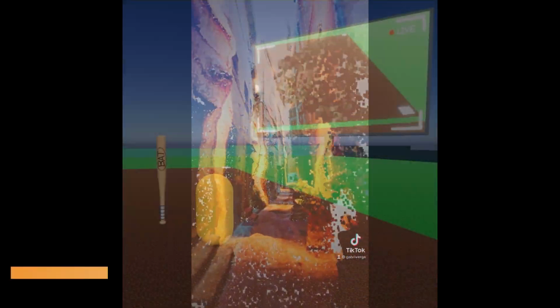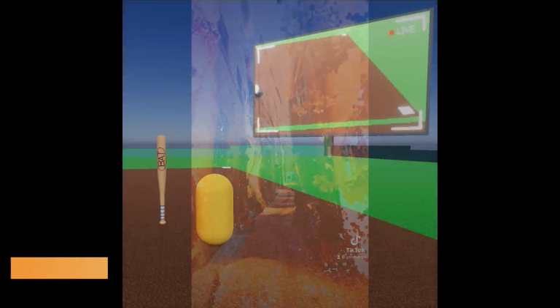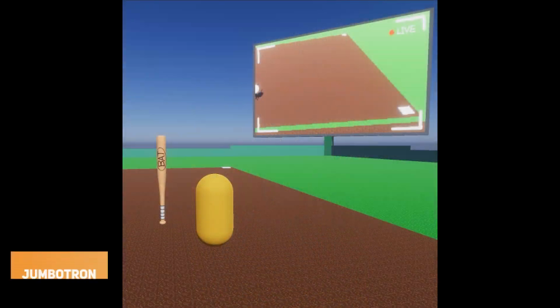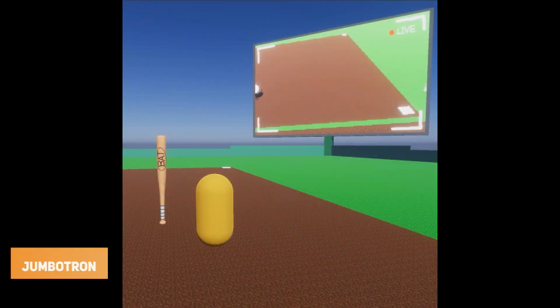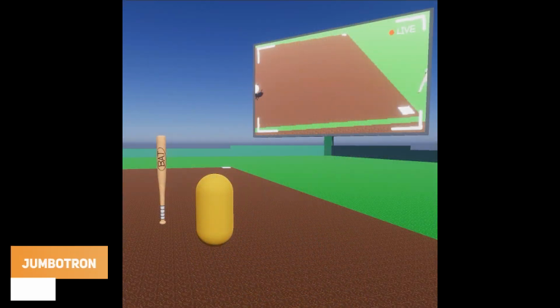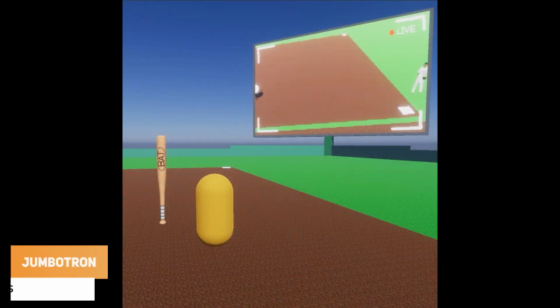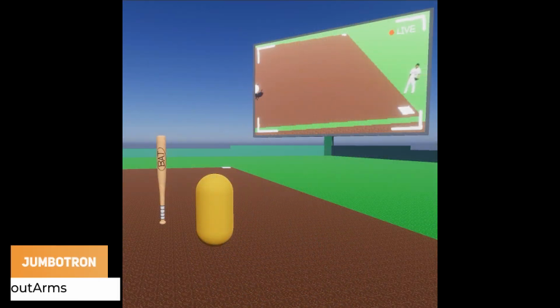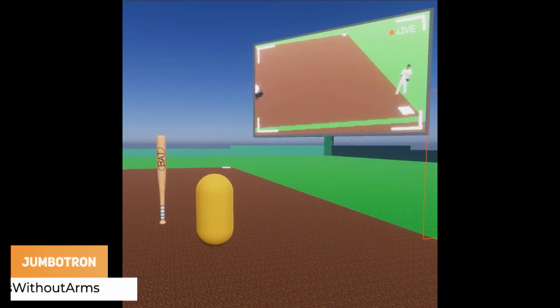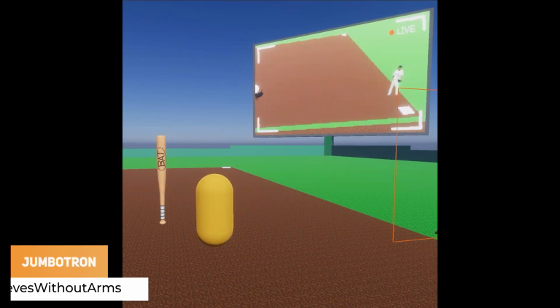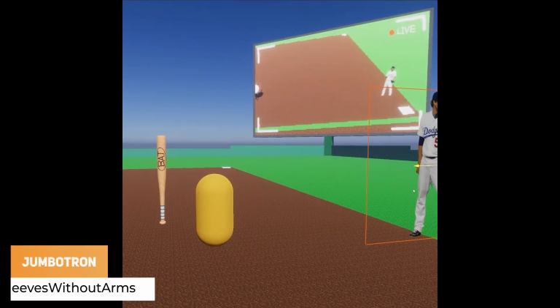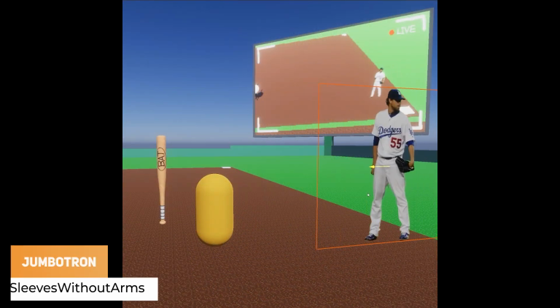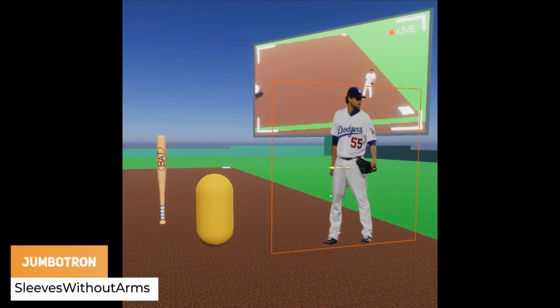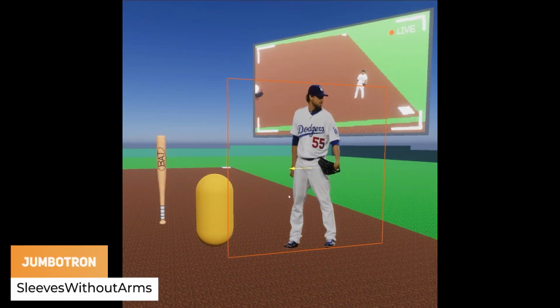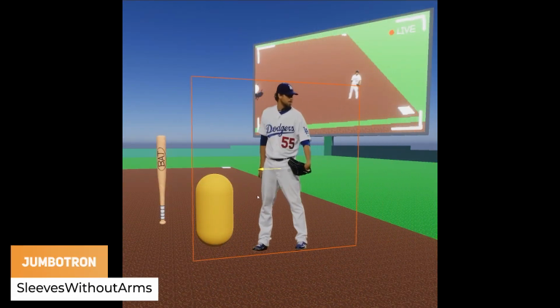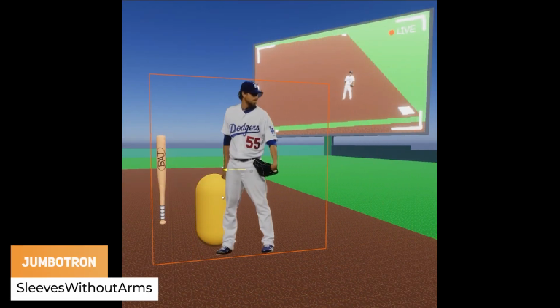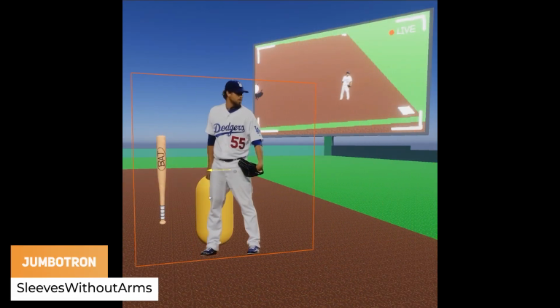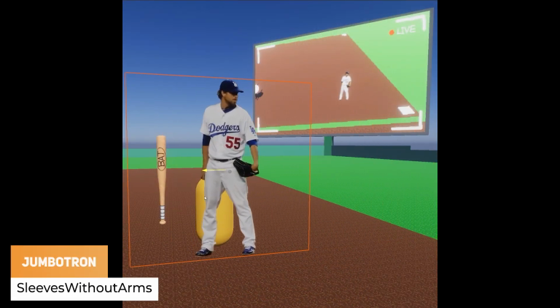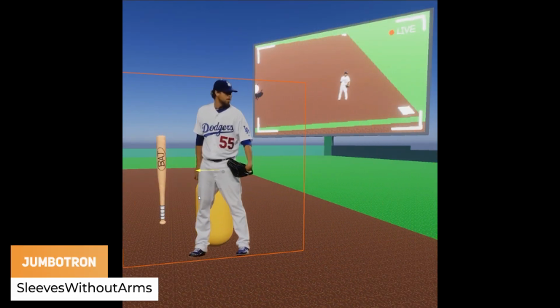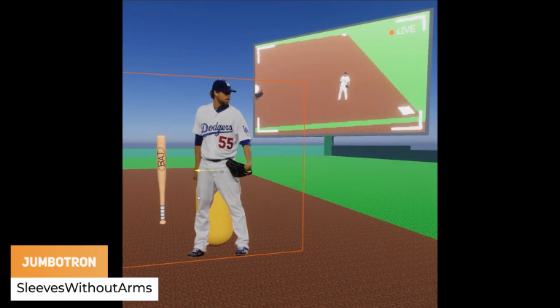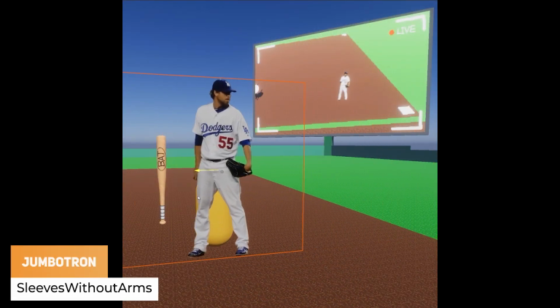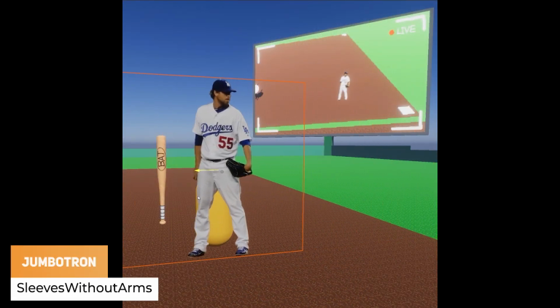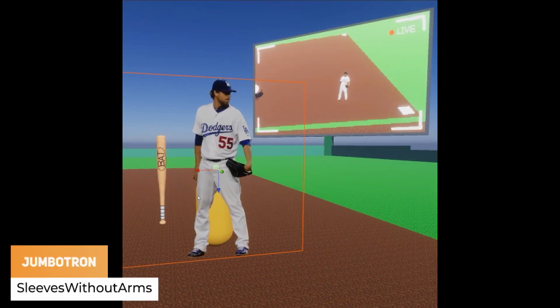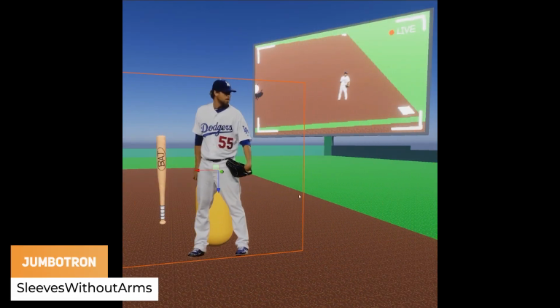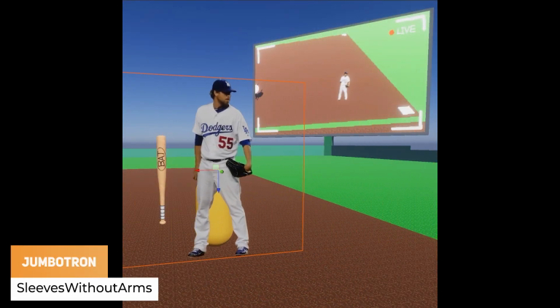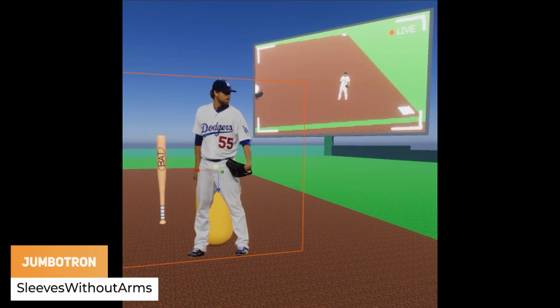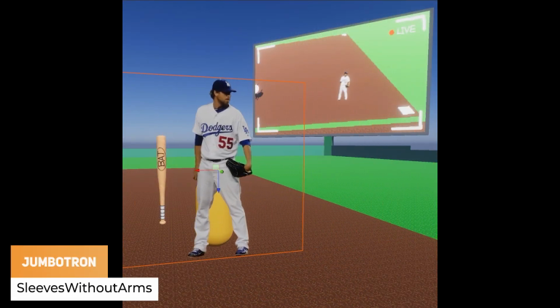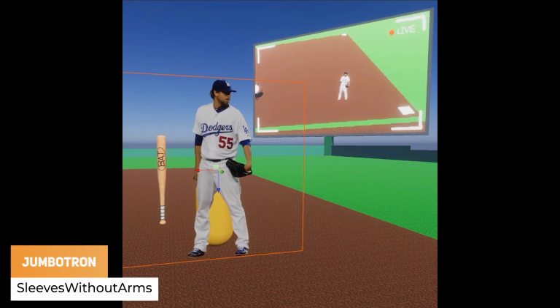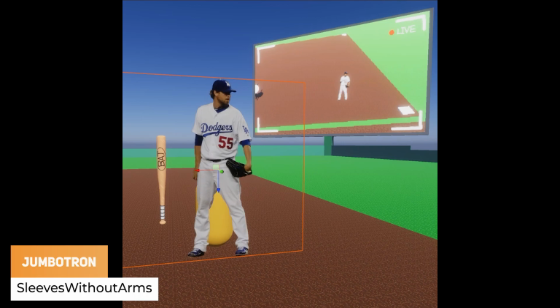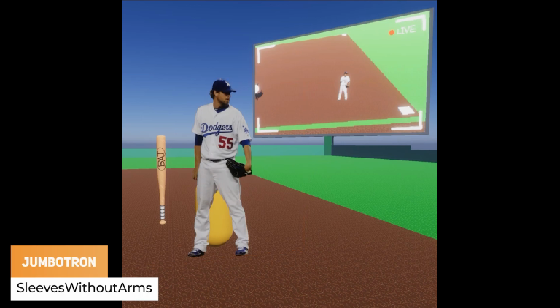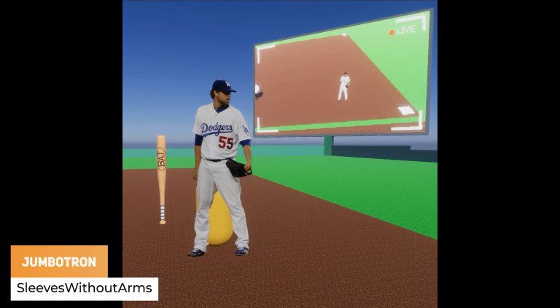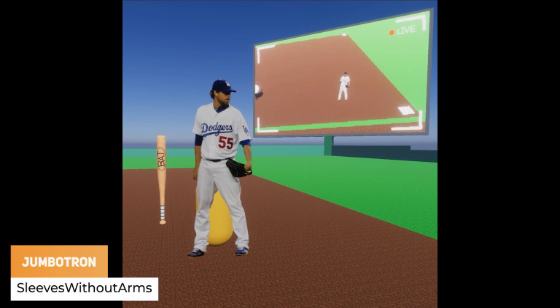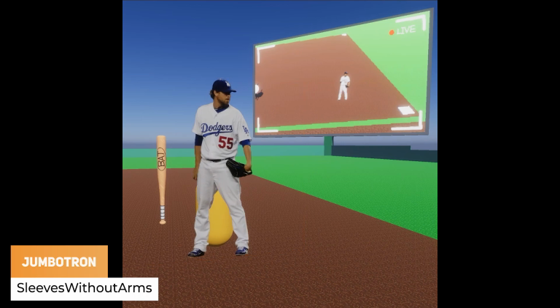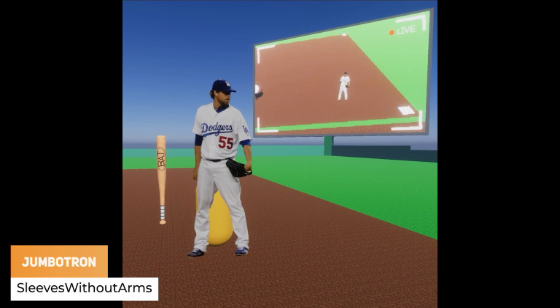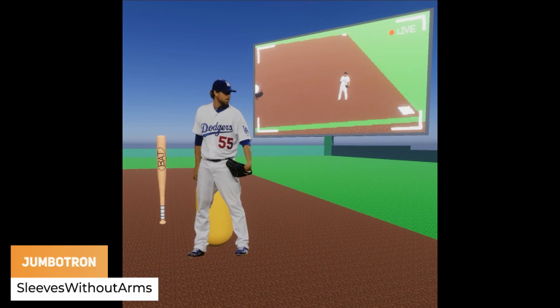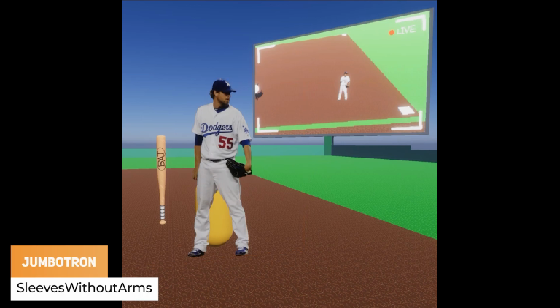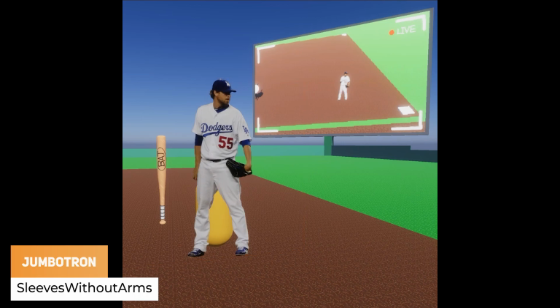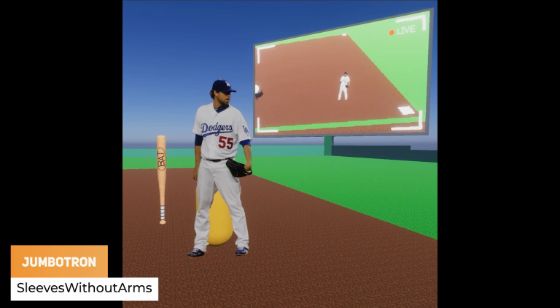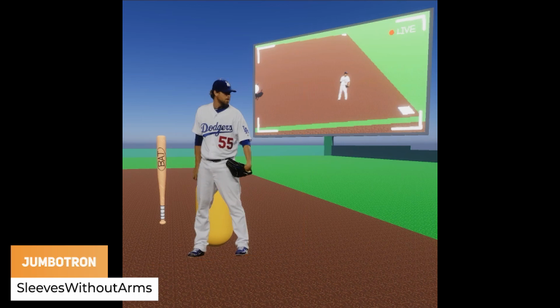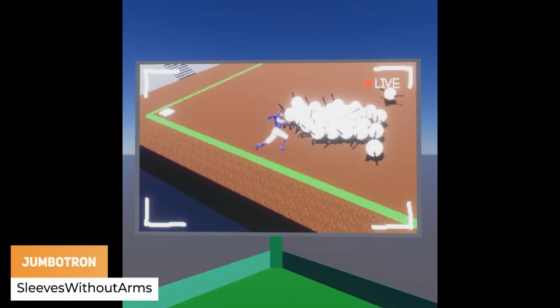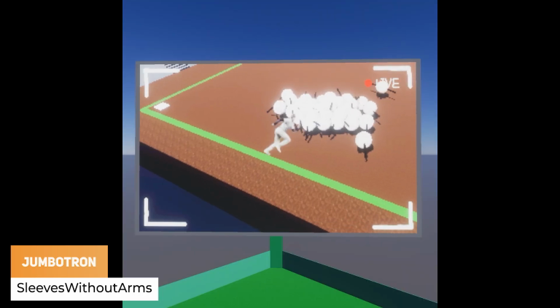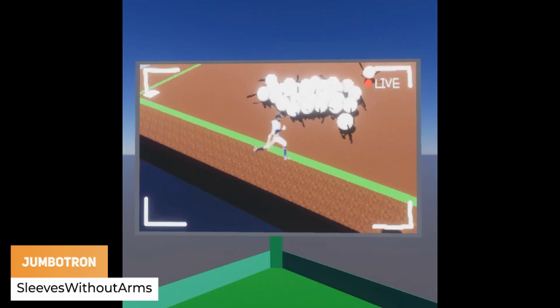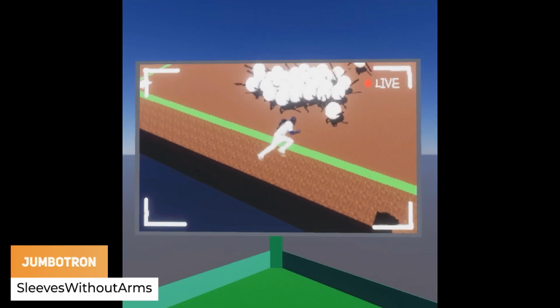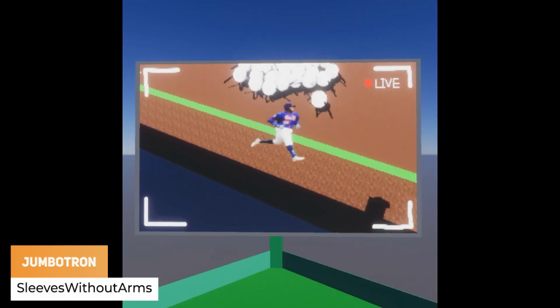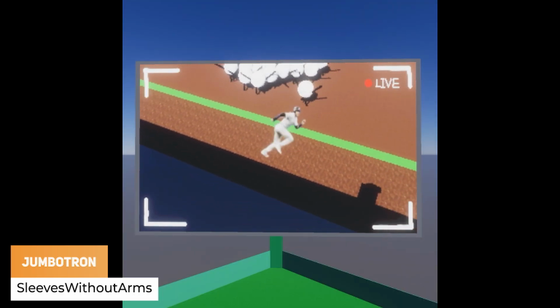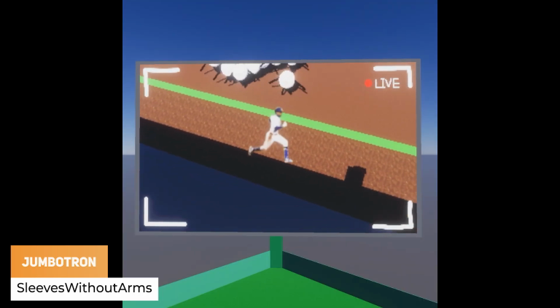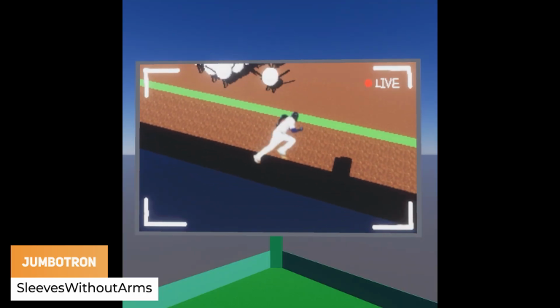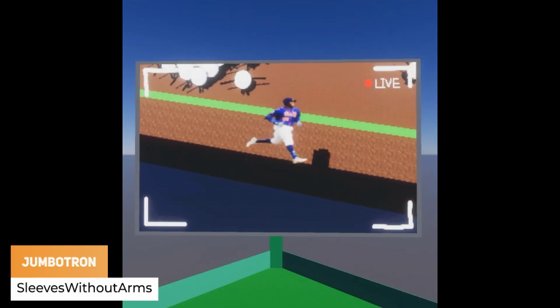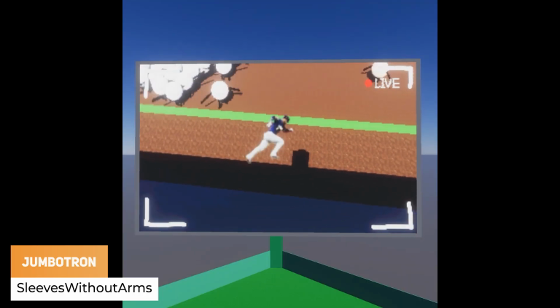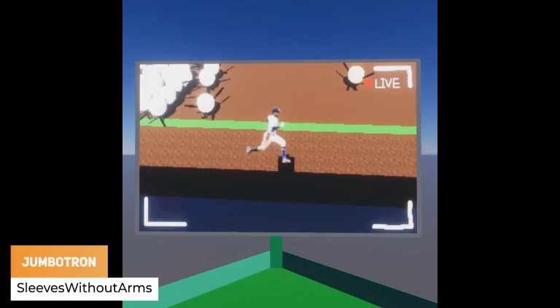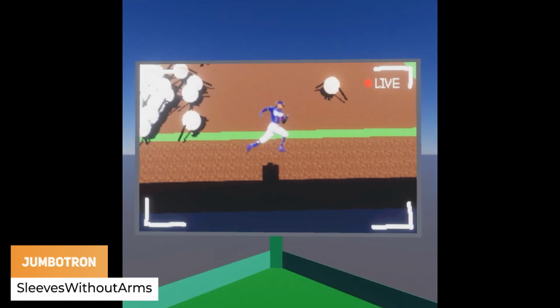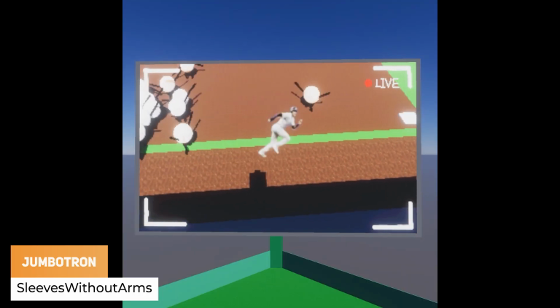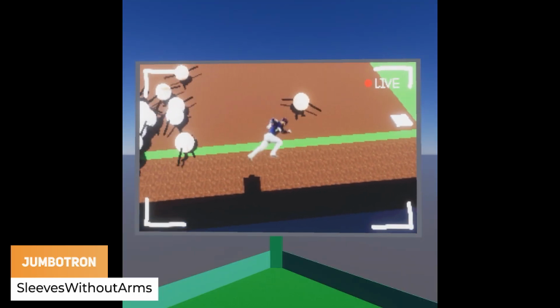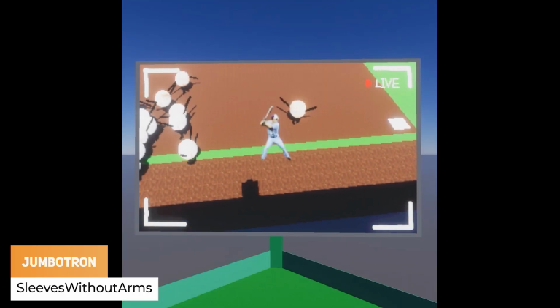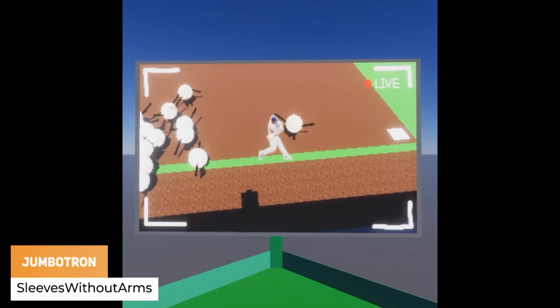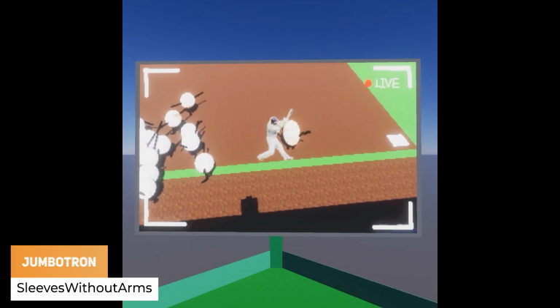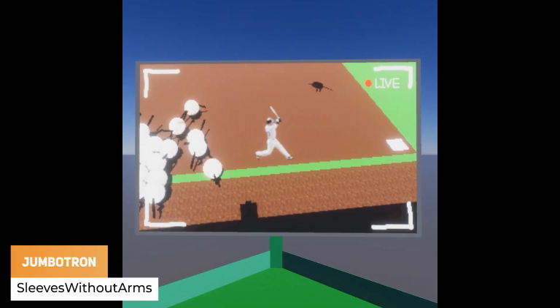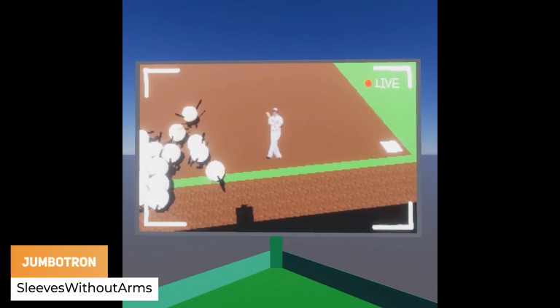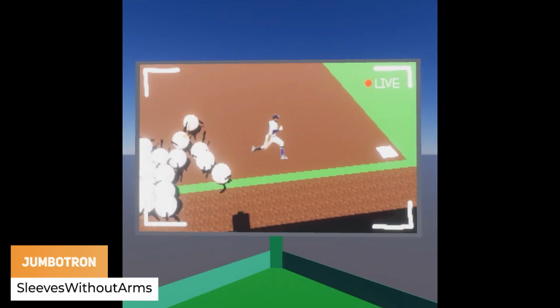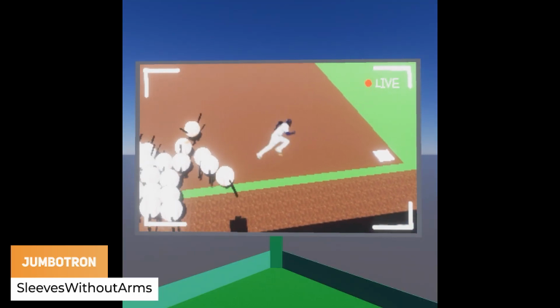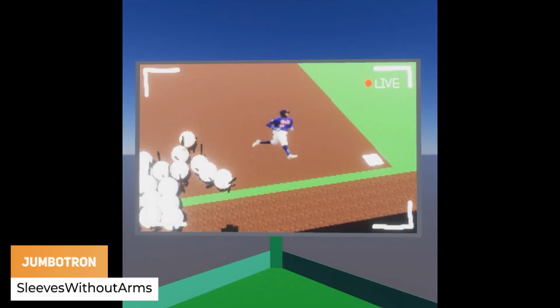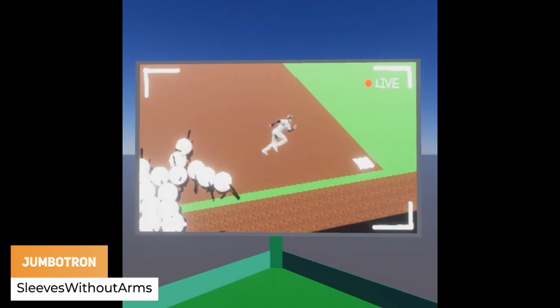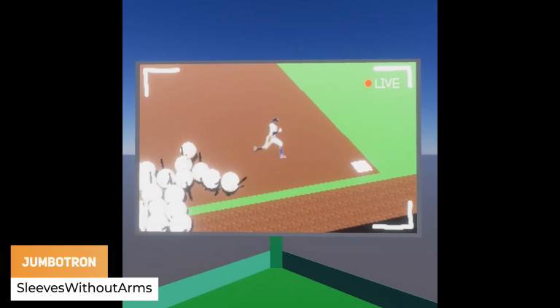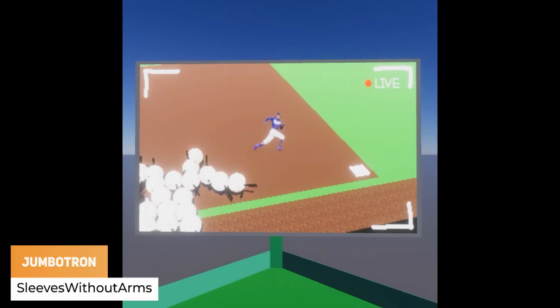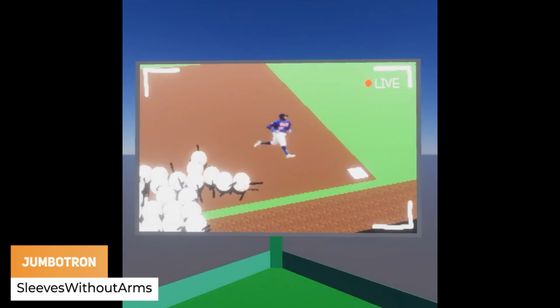Sleeves Without Arms wanted to add a Jumbotron to their baseball game but didn't want to make player models.